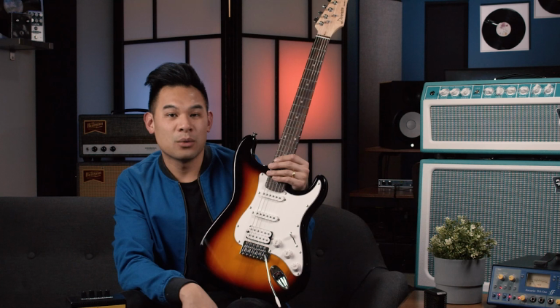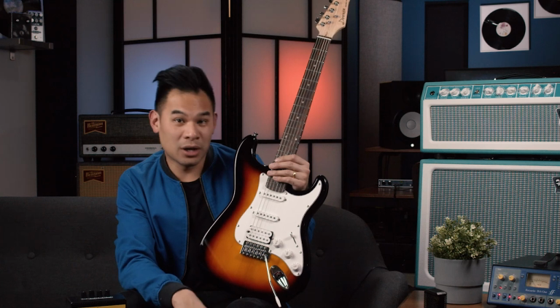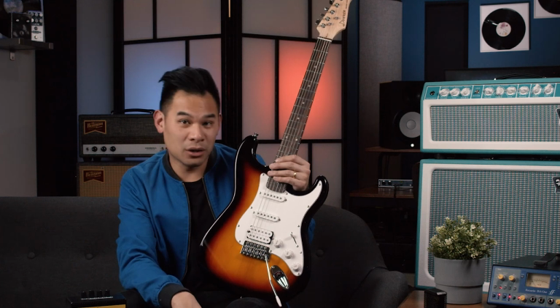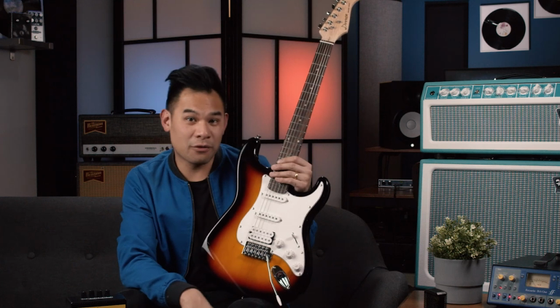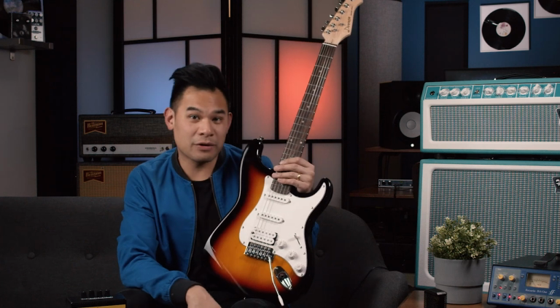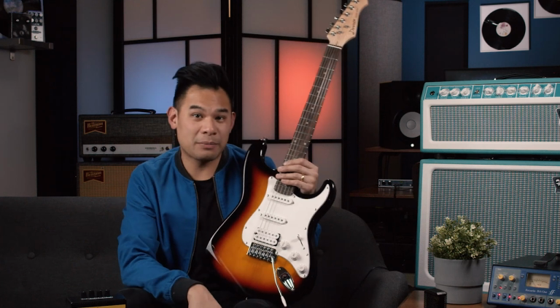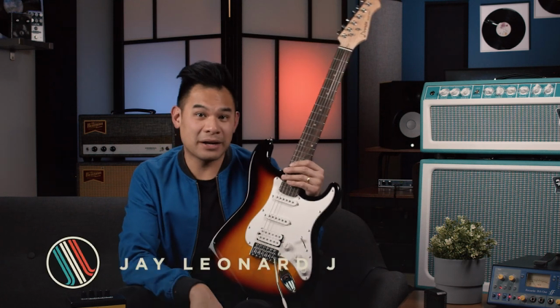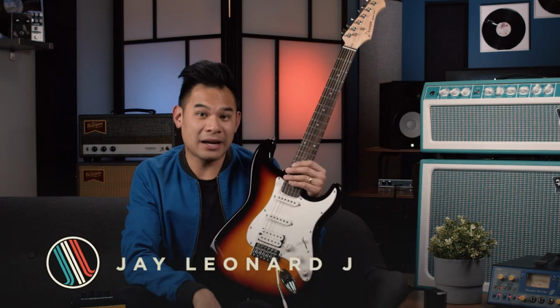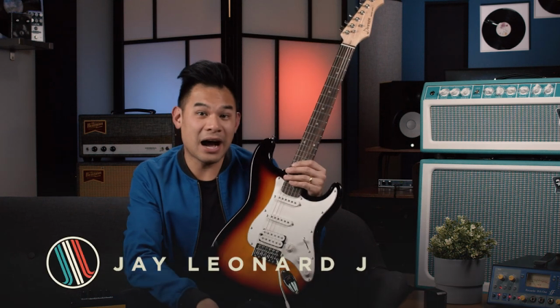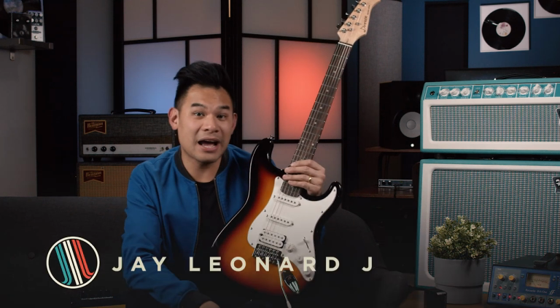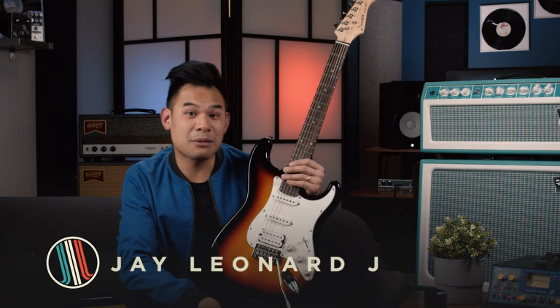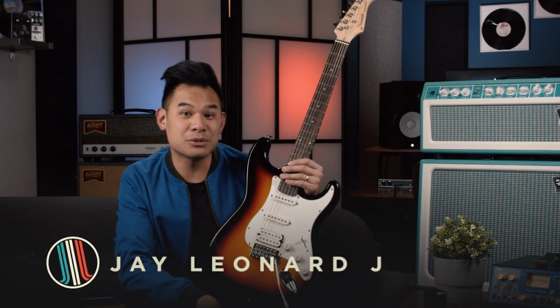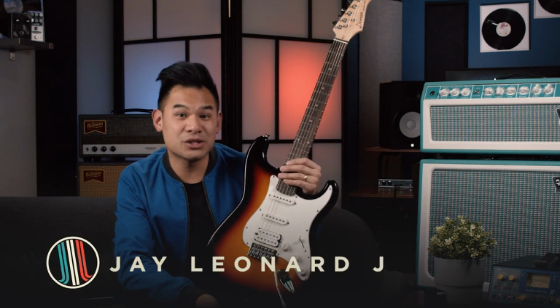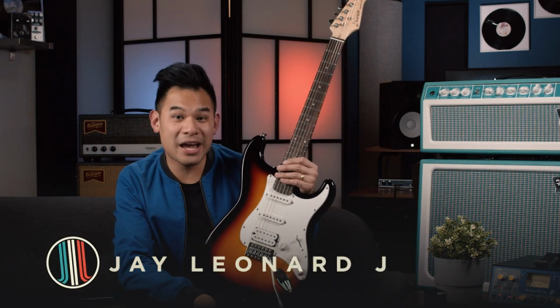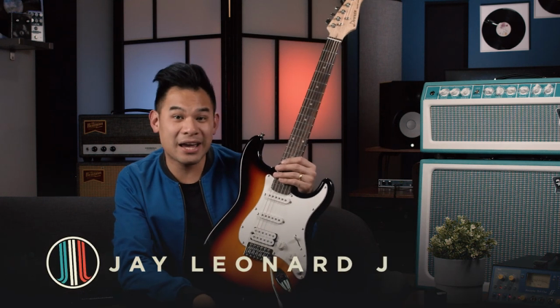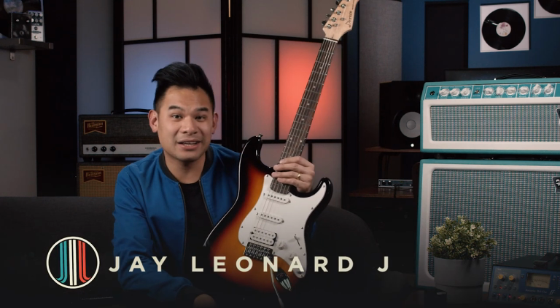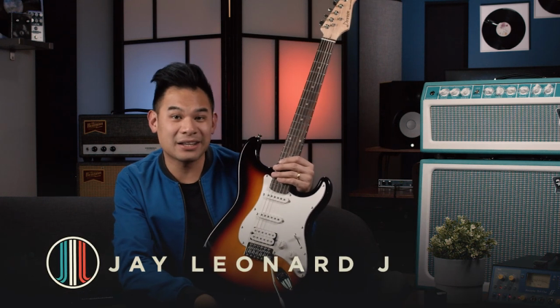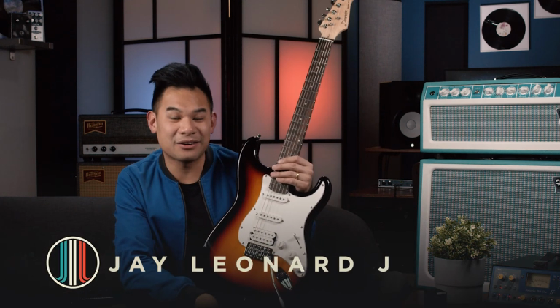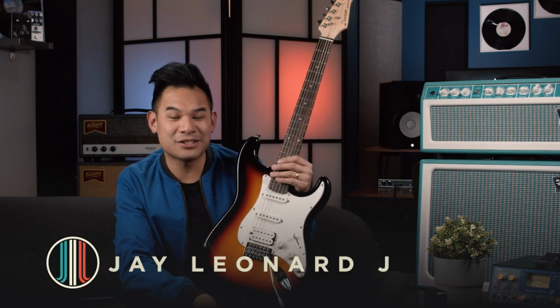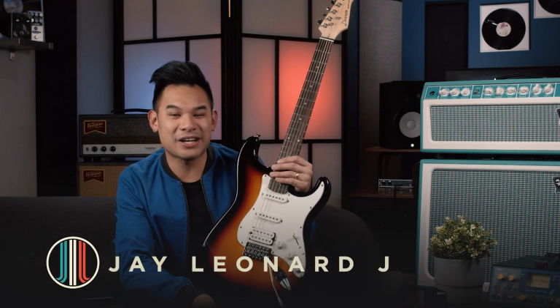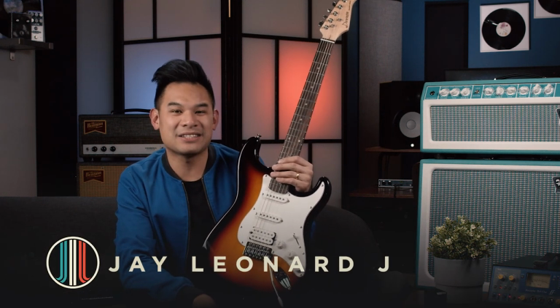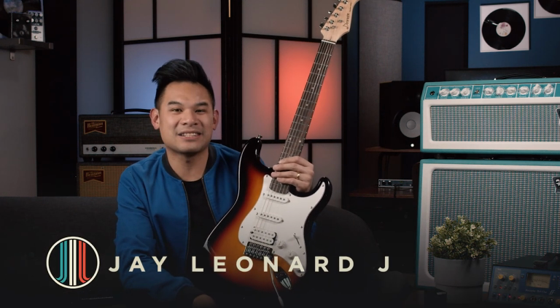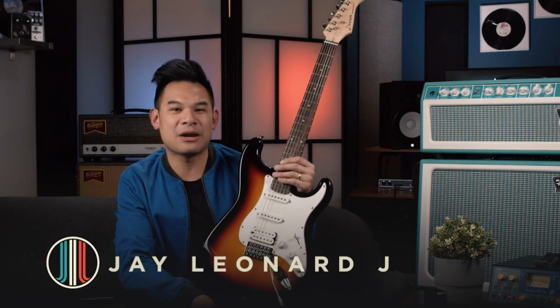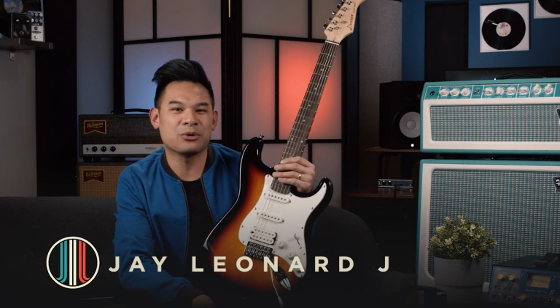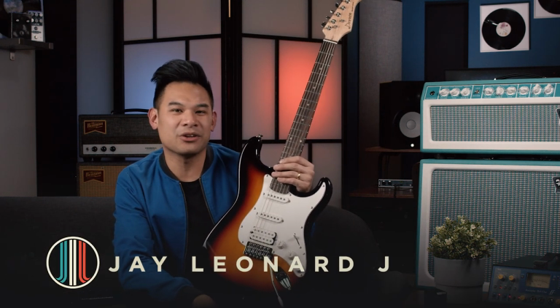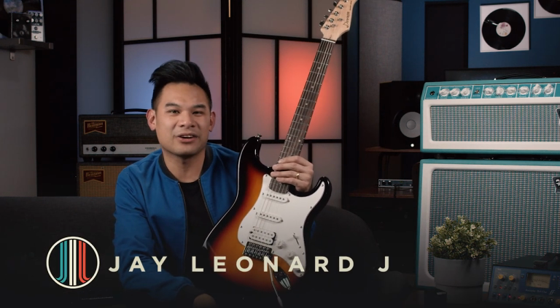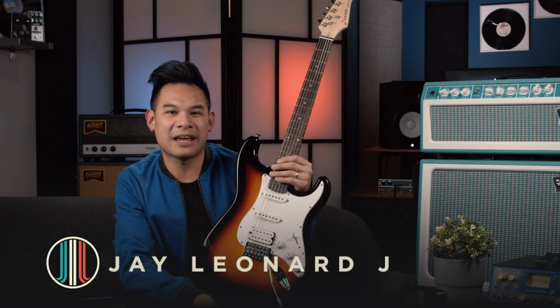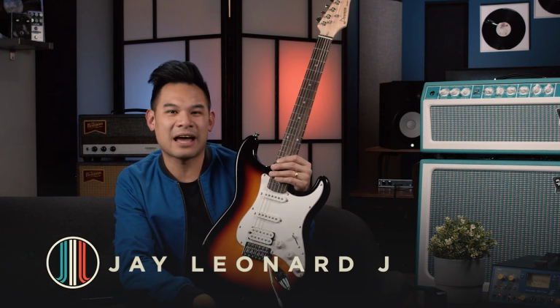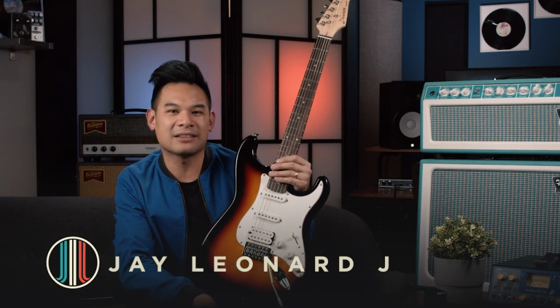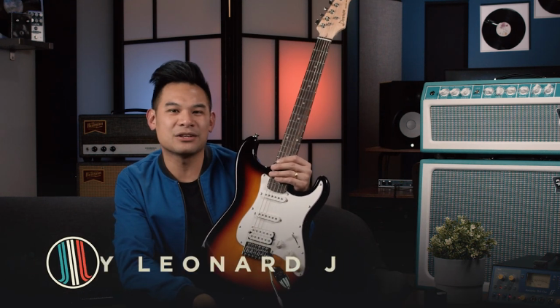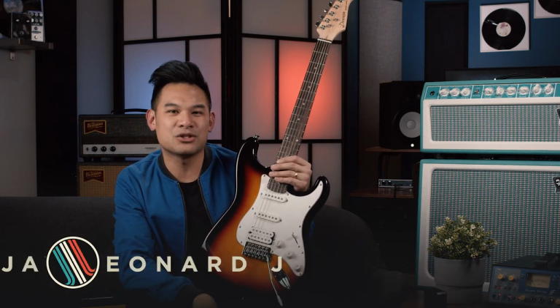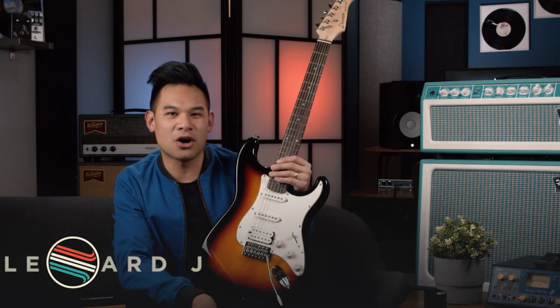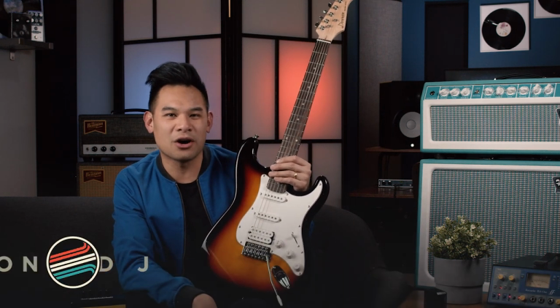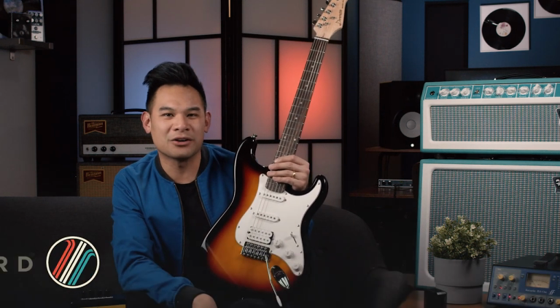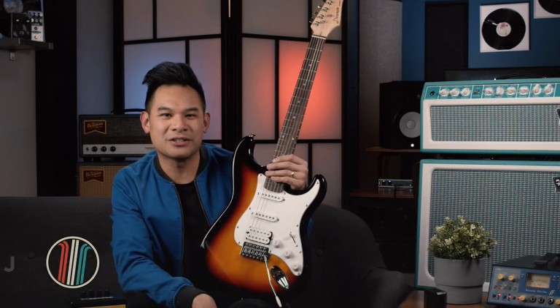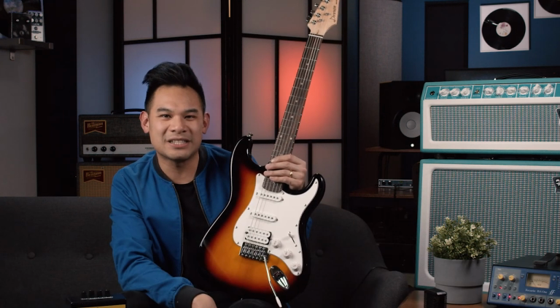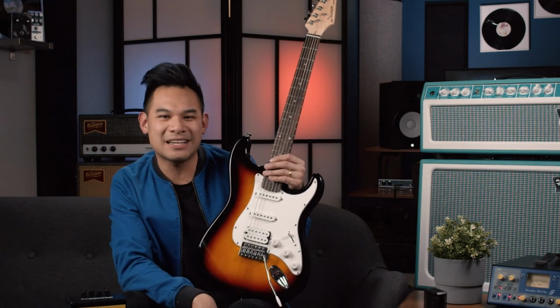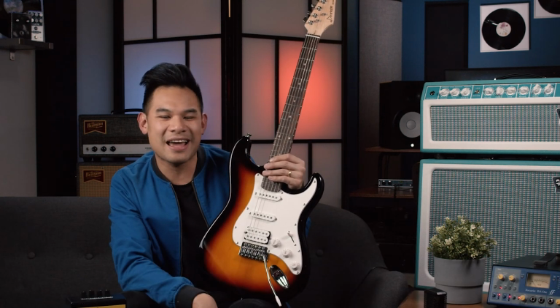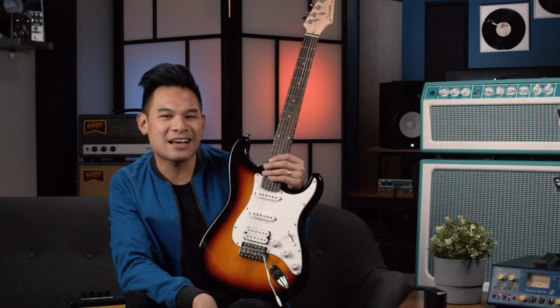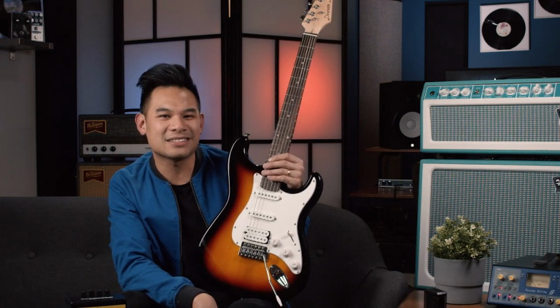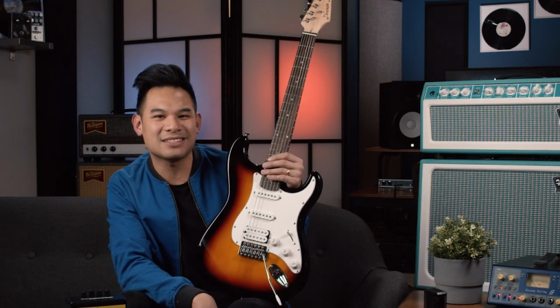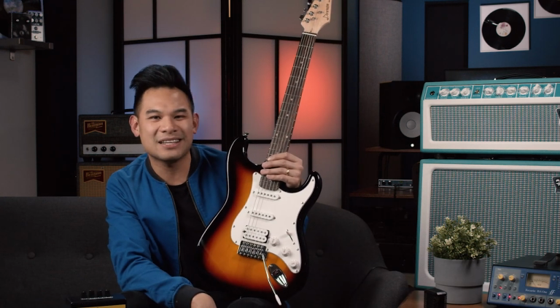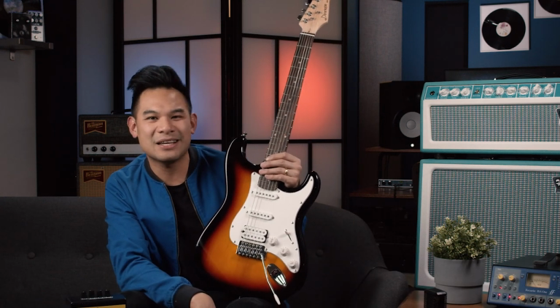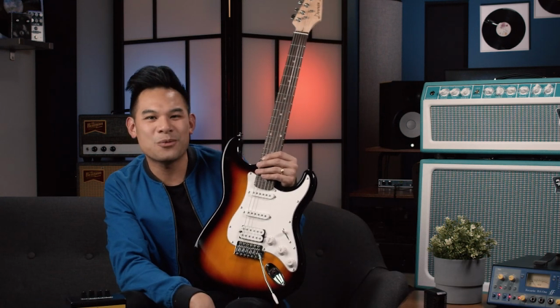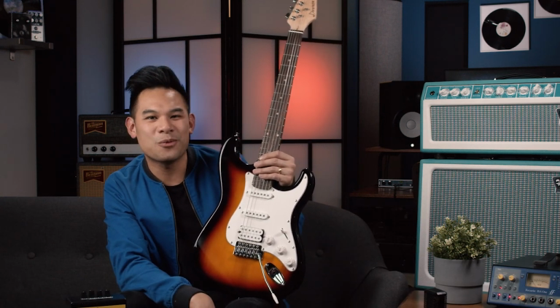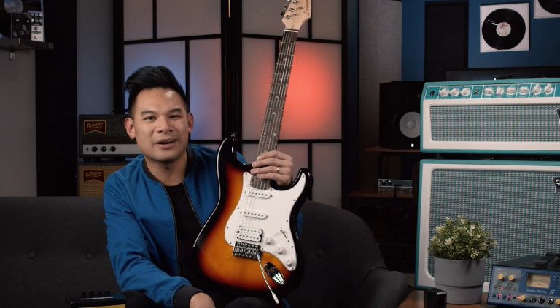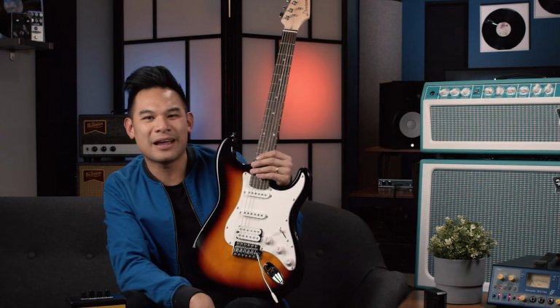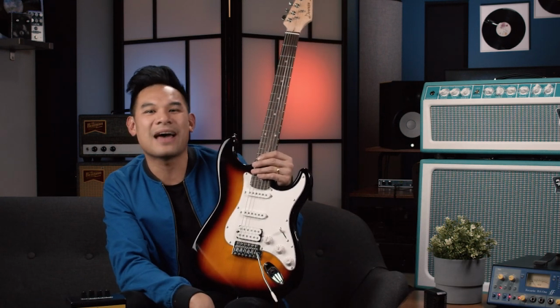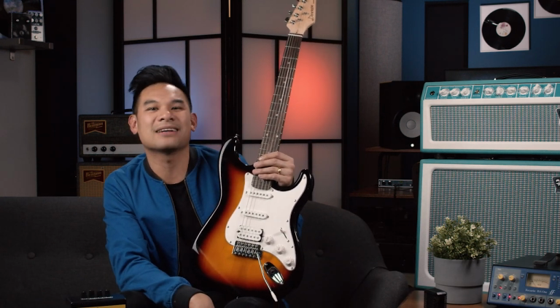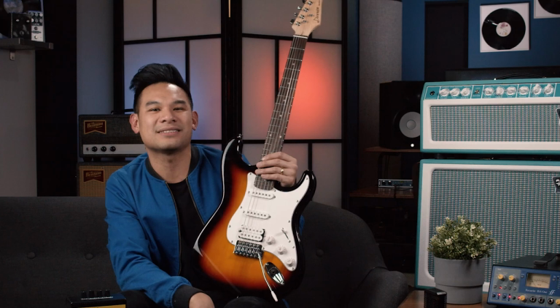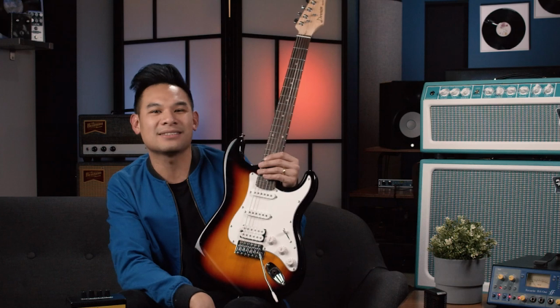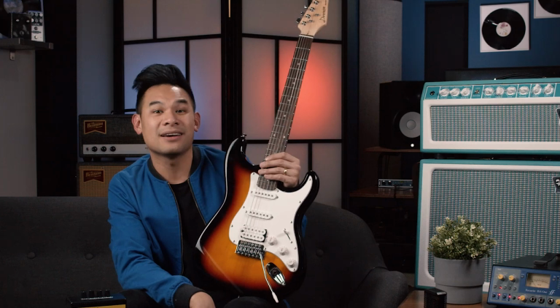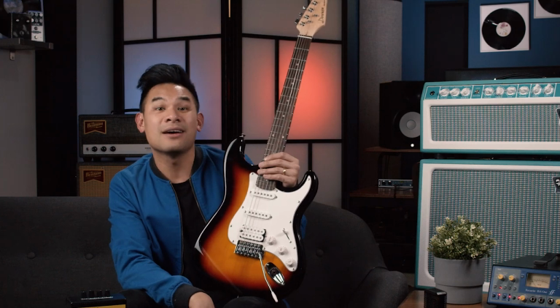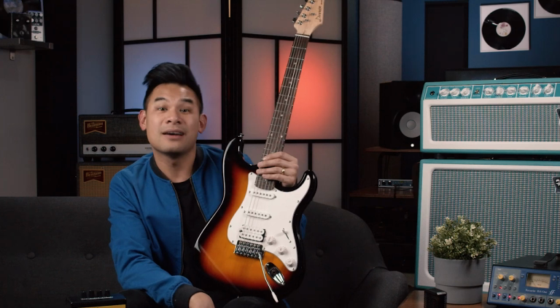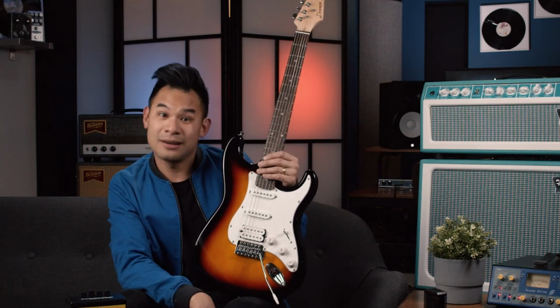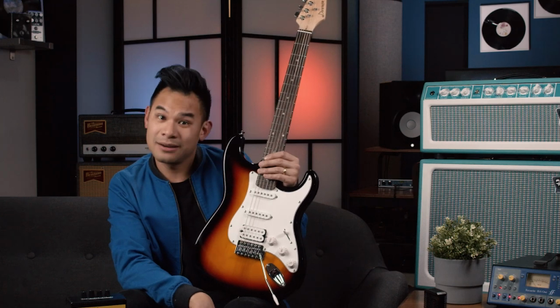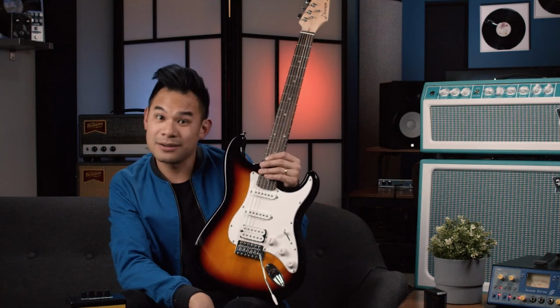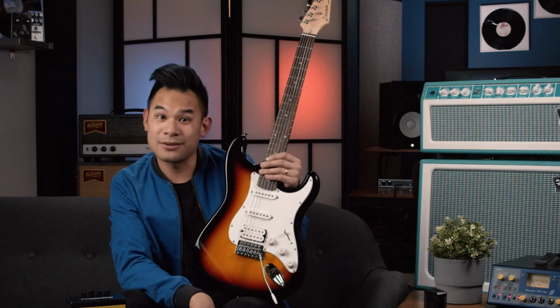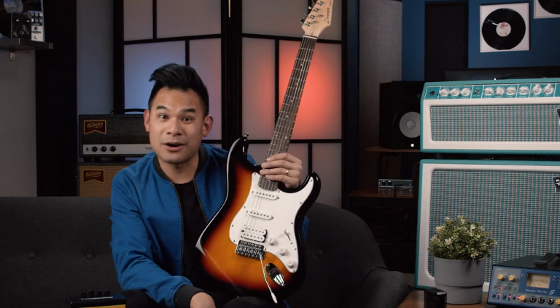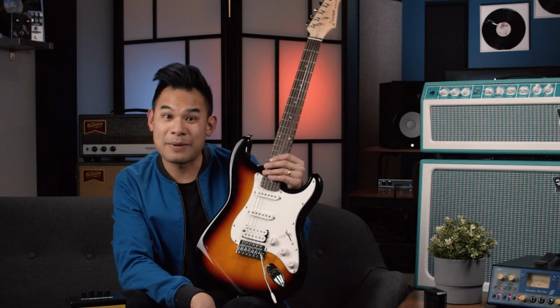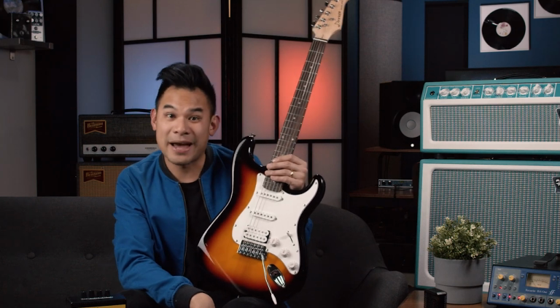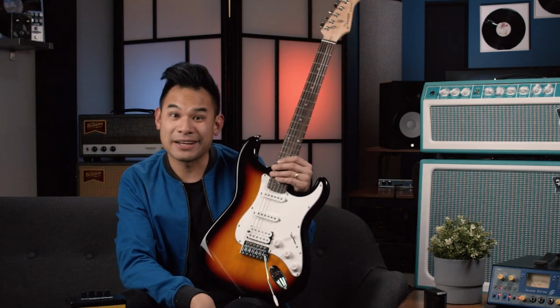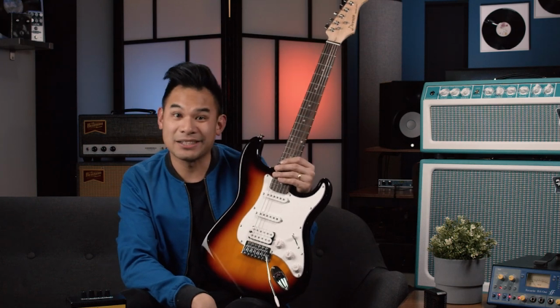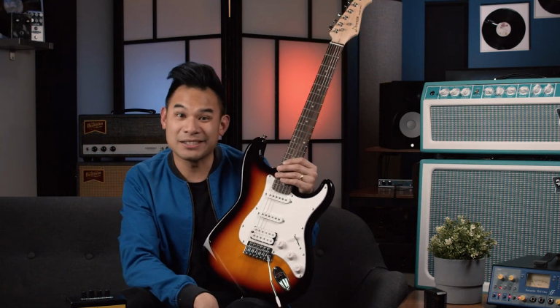Well, hello everybody. I am Jay, Leonard Jay, and today we are looking at the Donner DST1S guitar package.